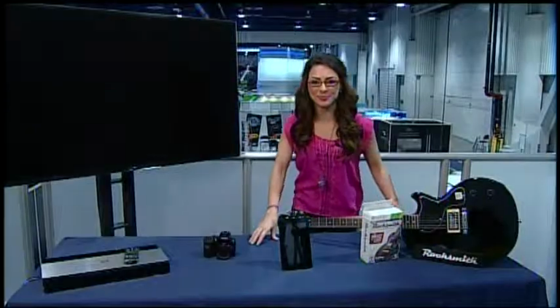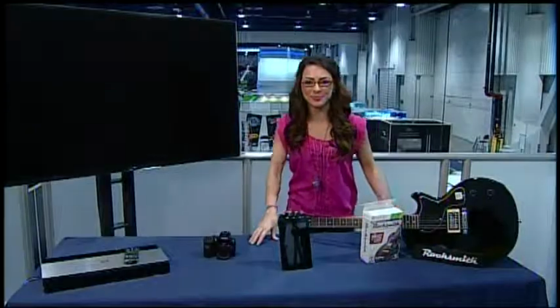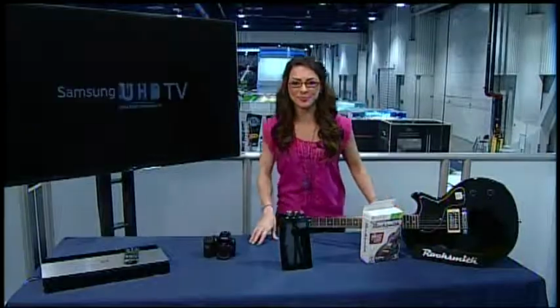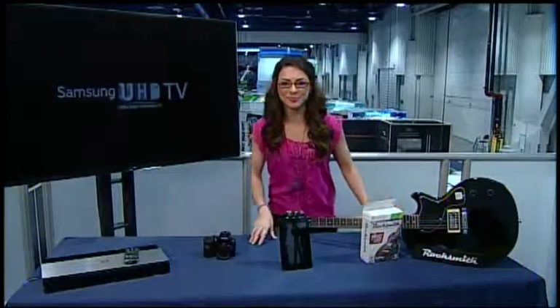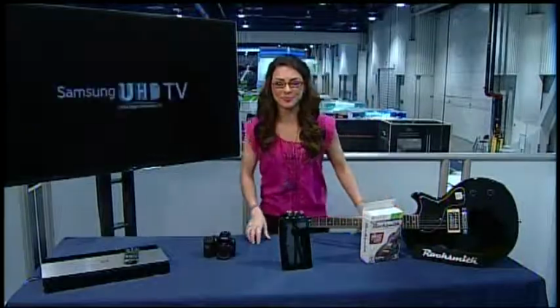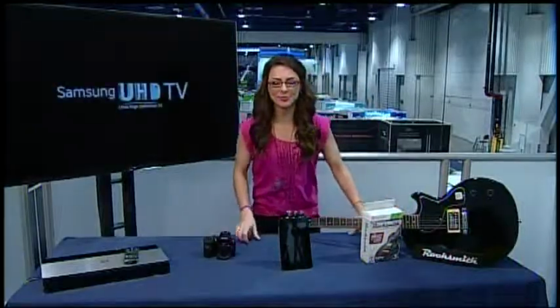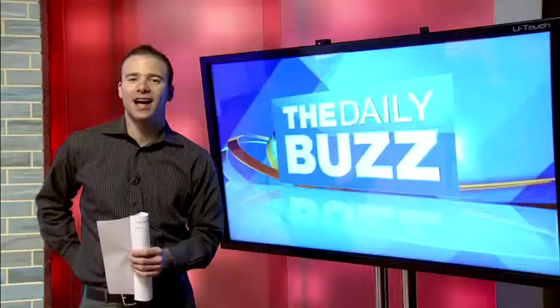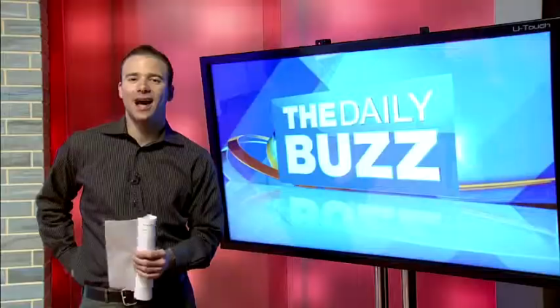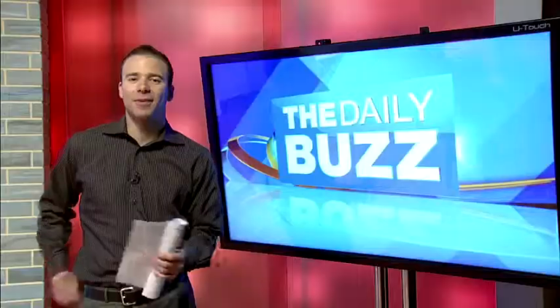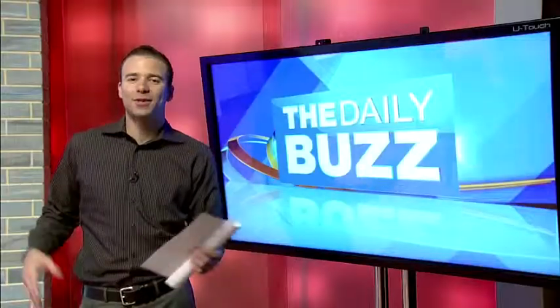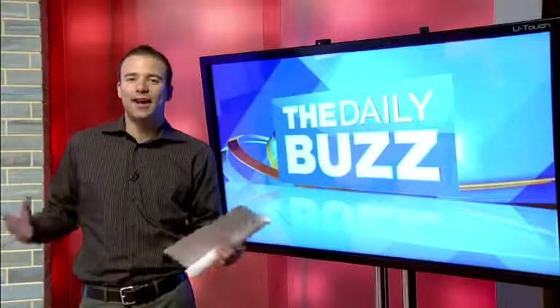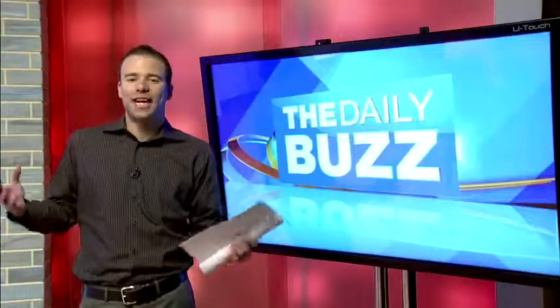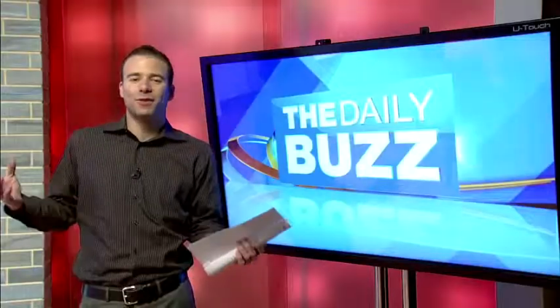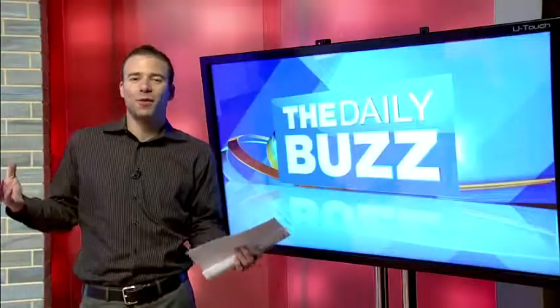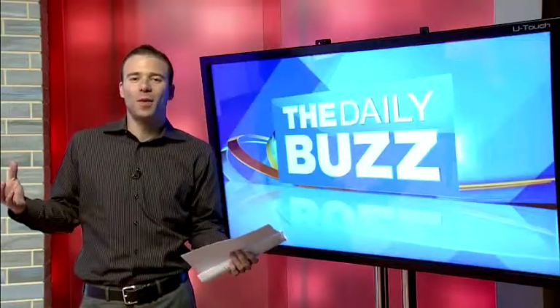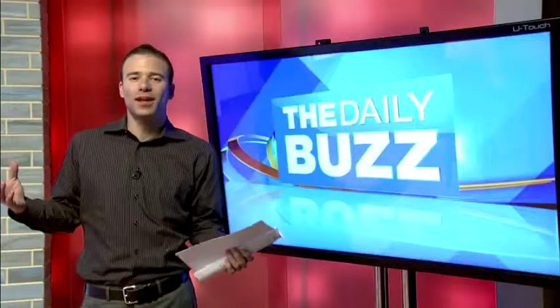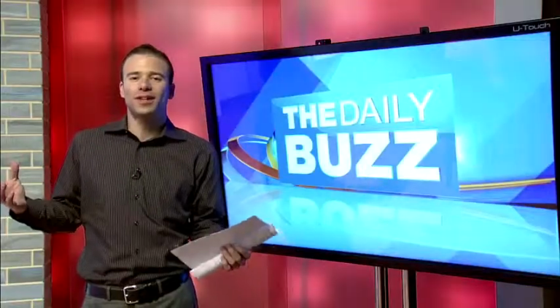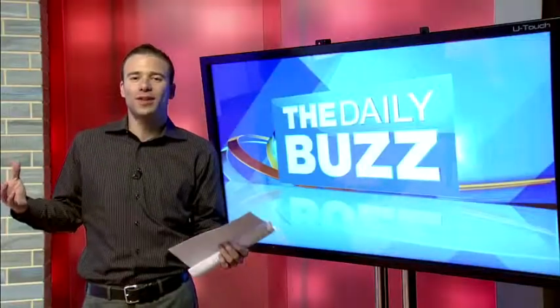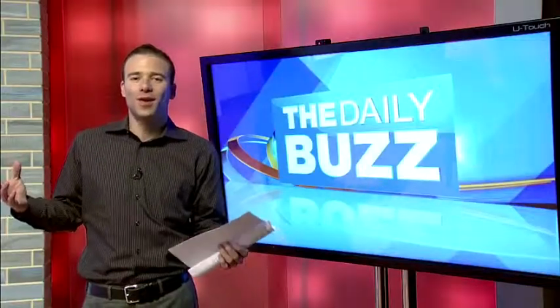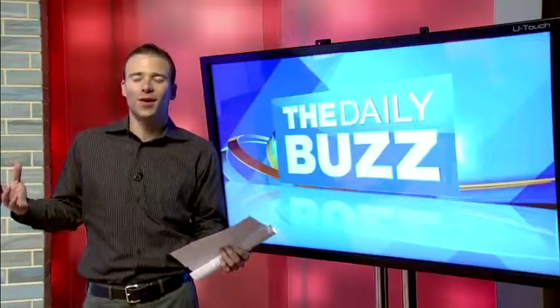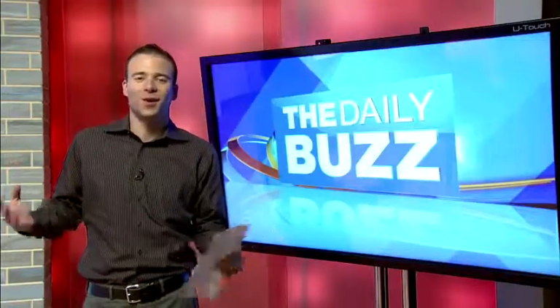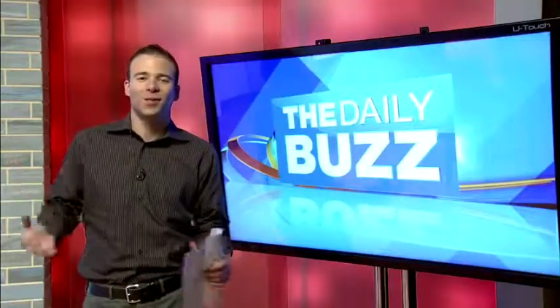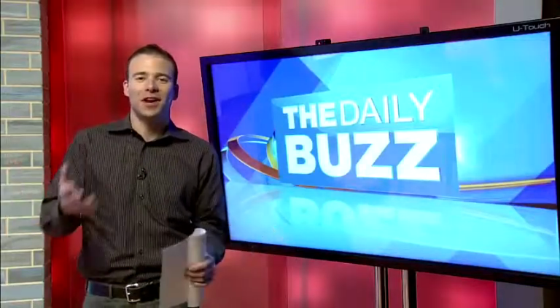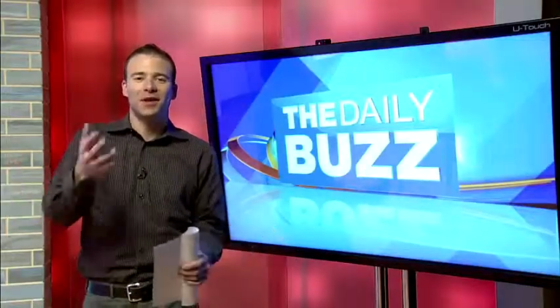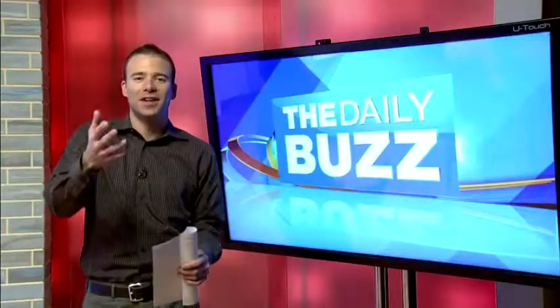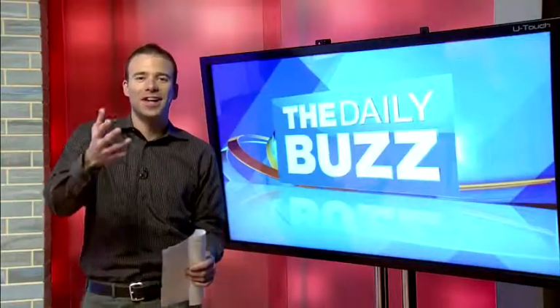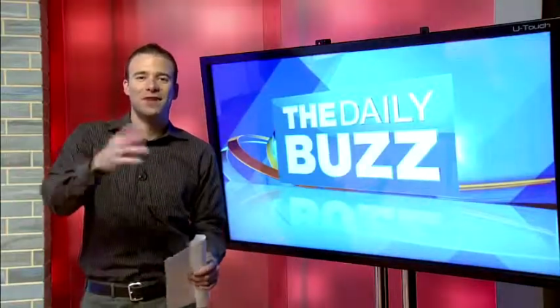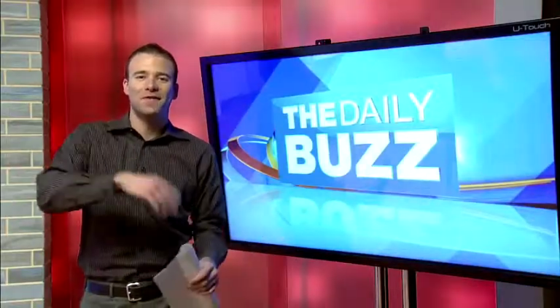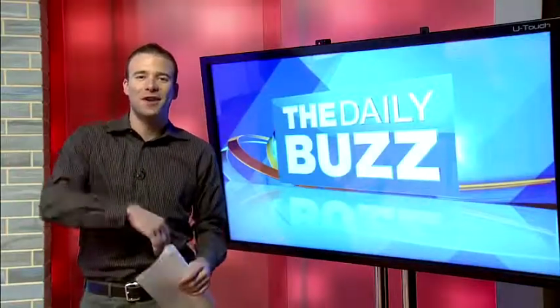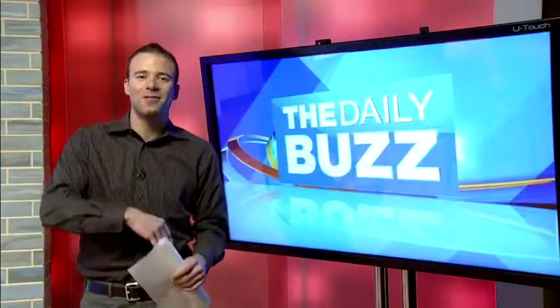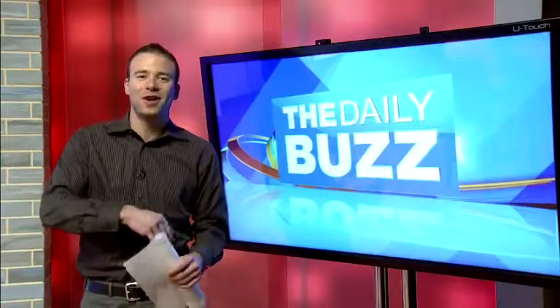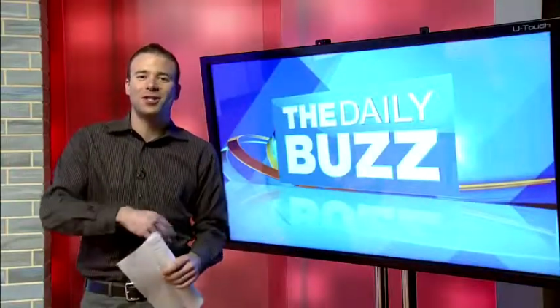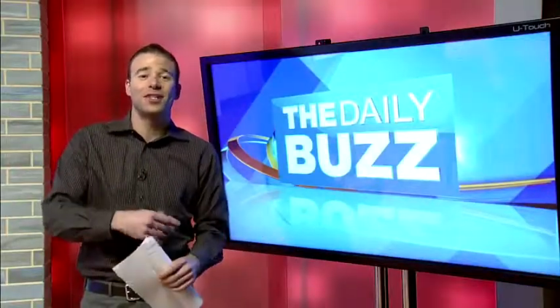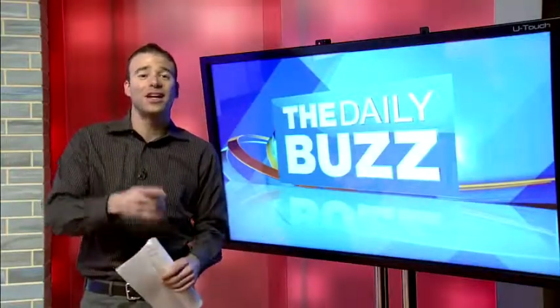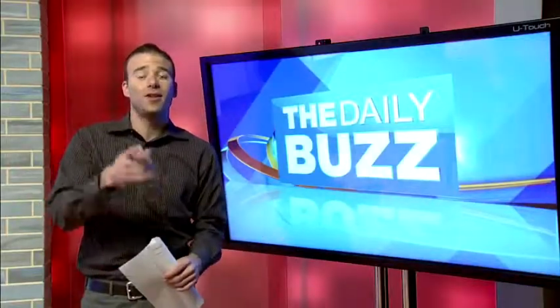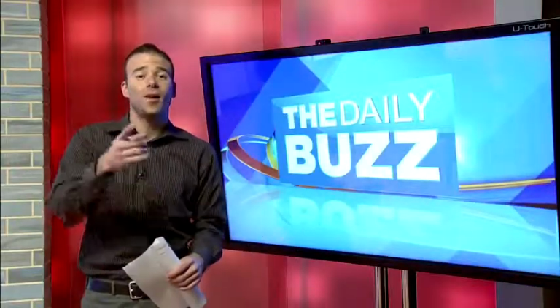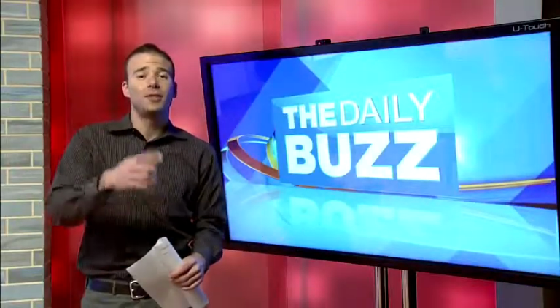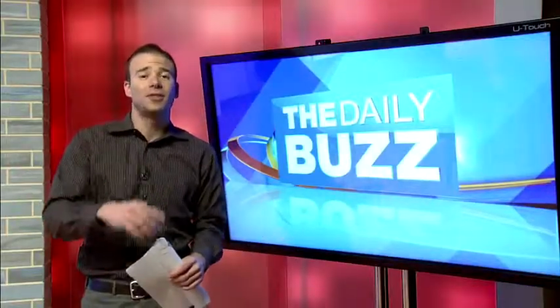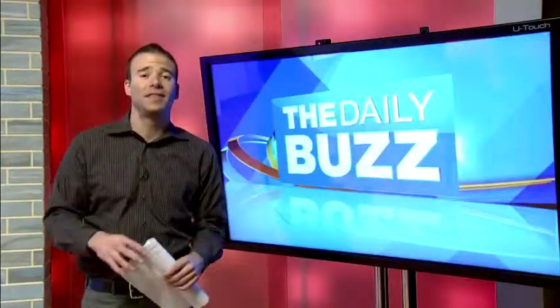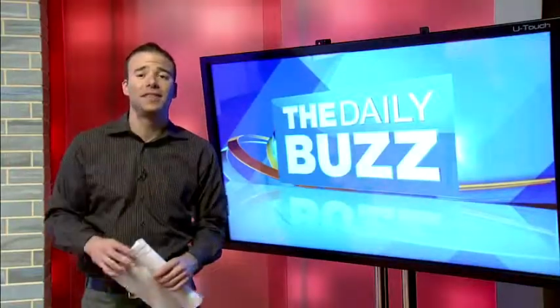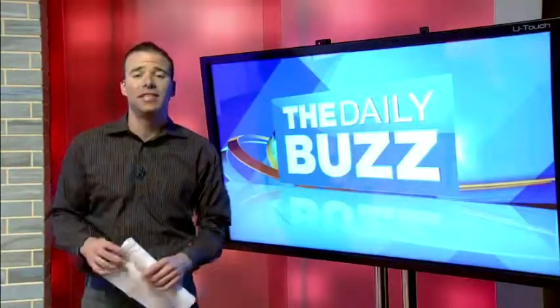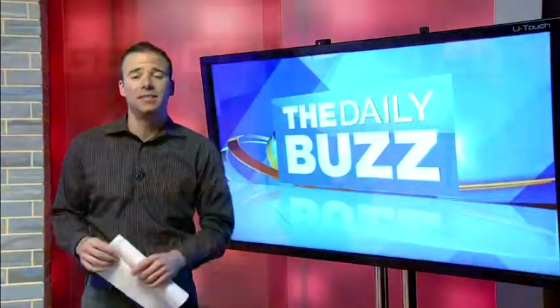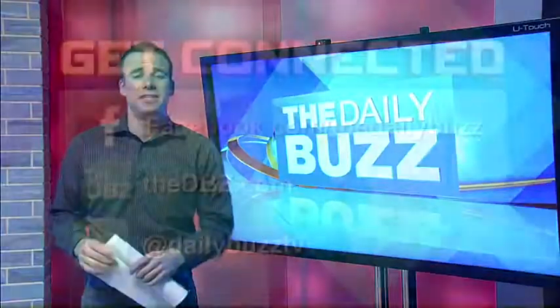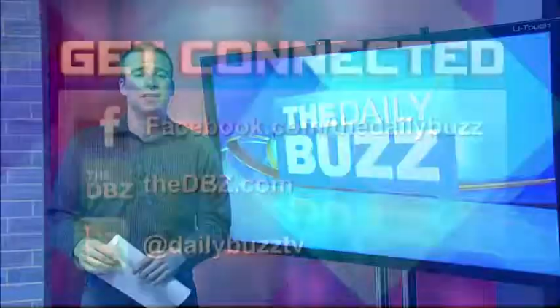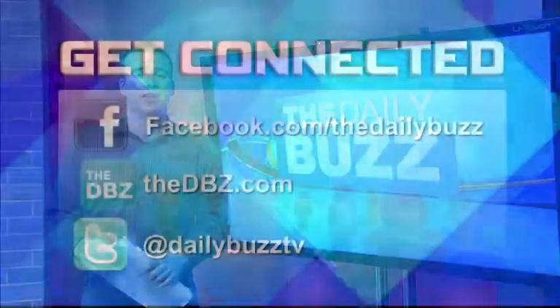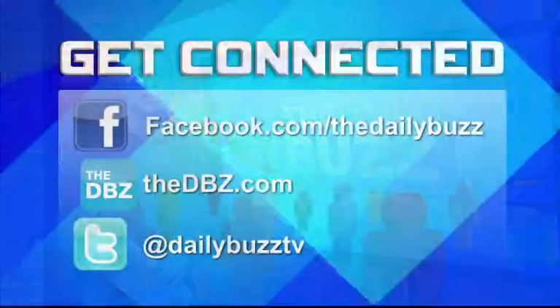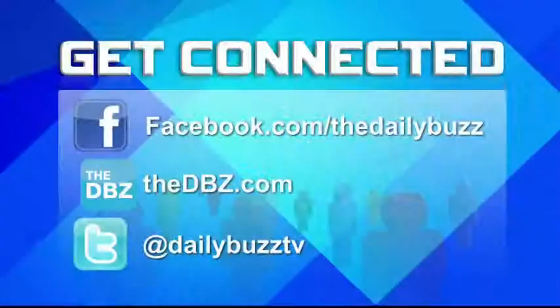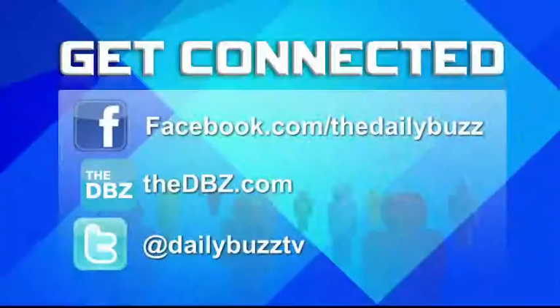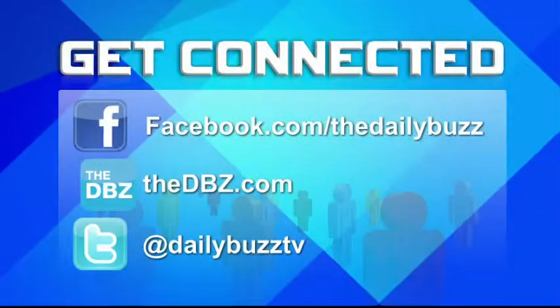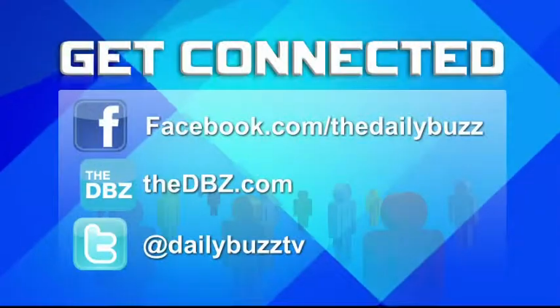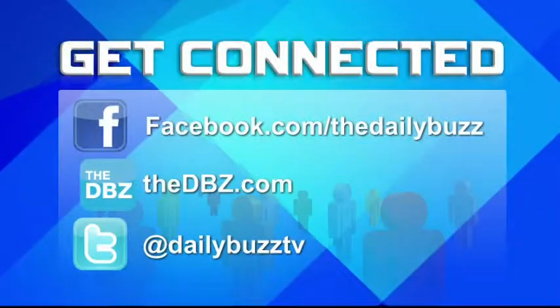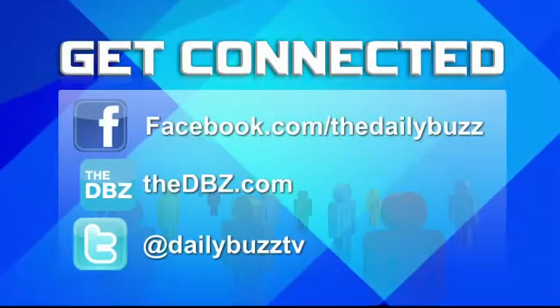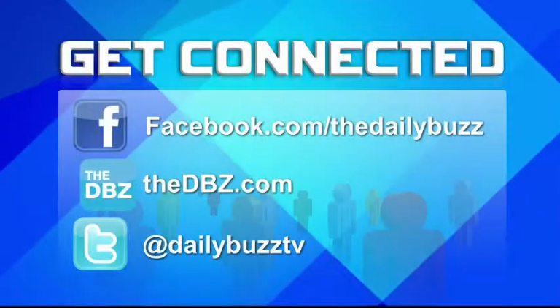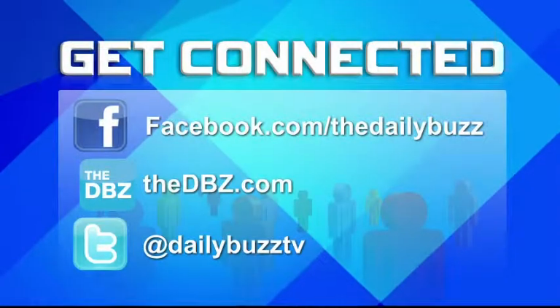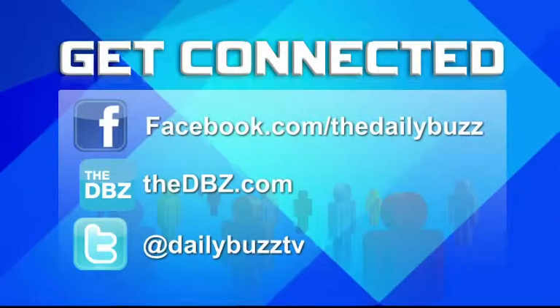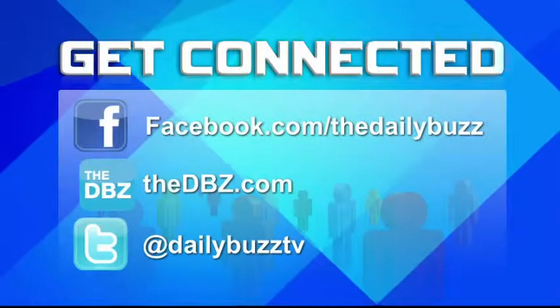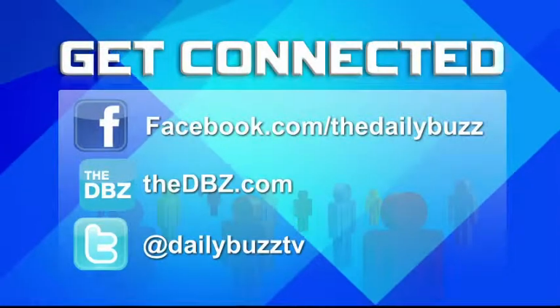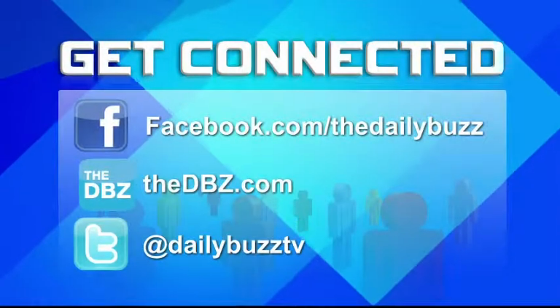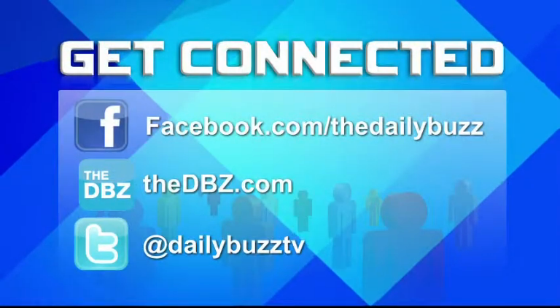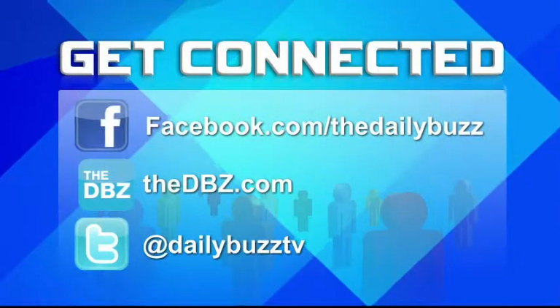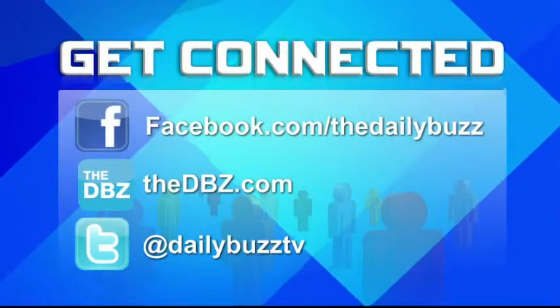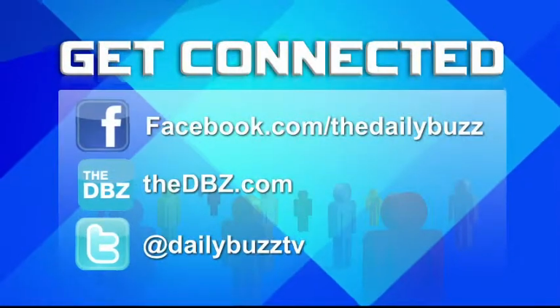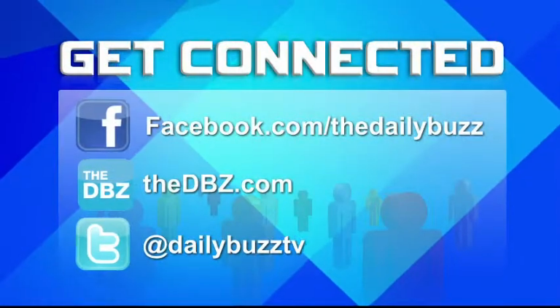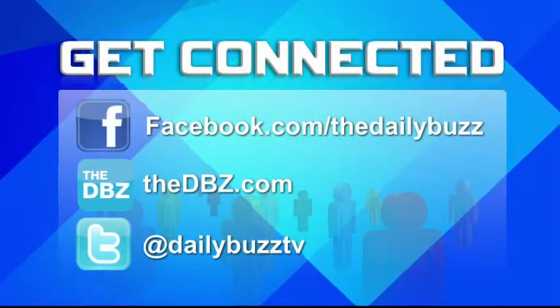Thank you very much. Just head to our website, thedbz.com, and click on the Daily Links tab for more.